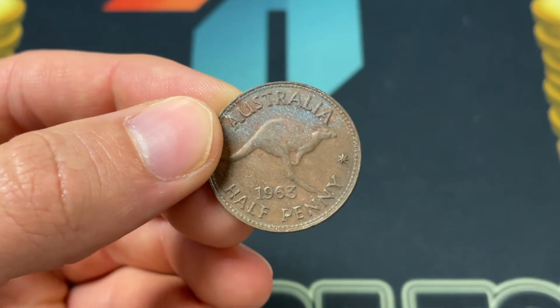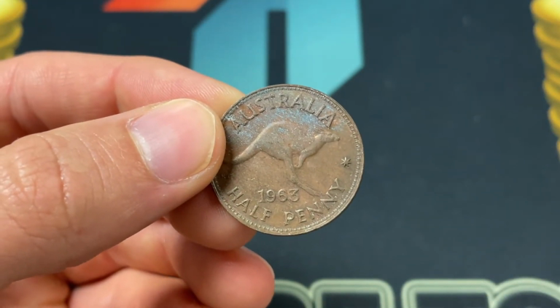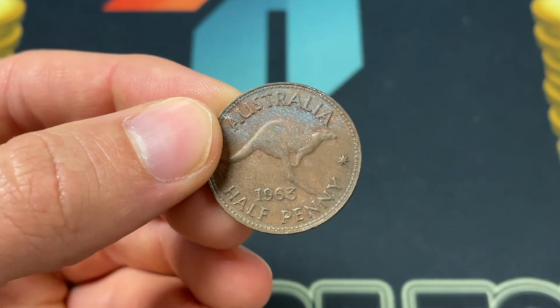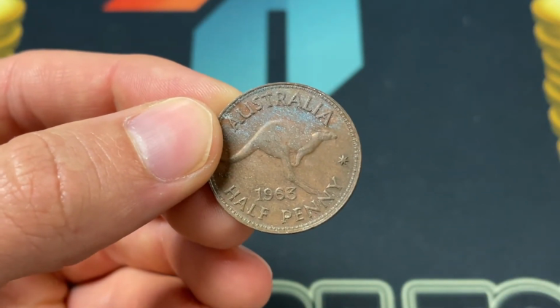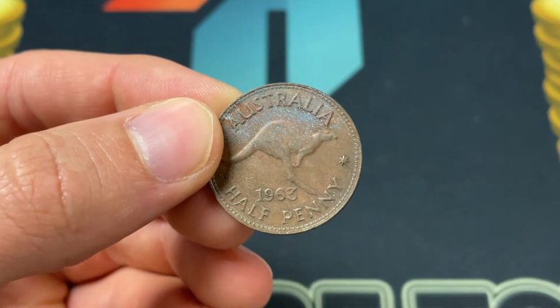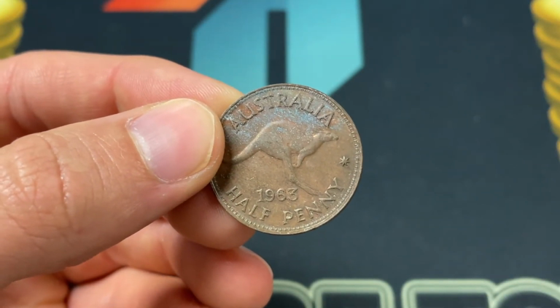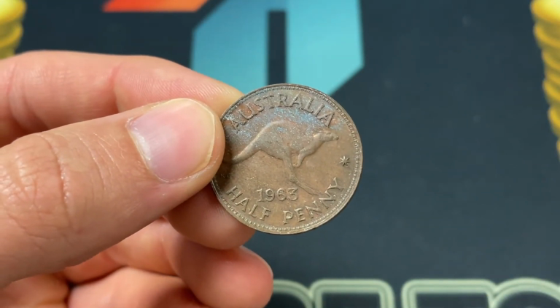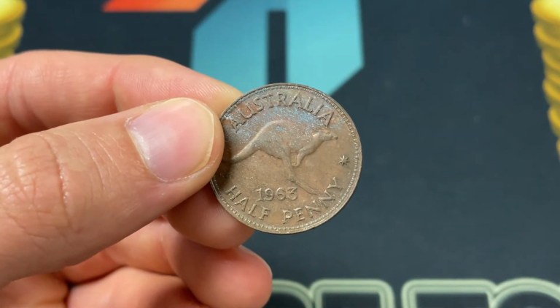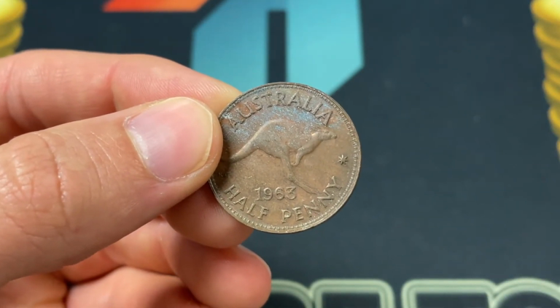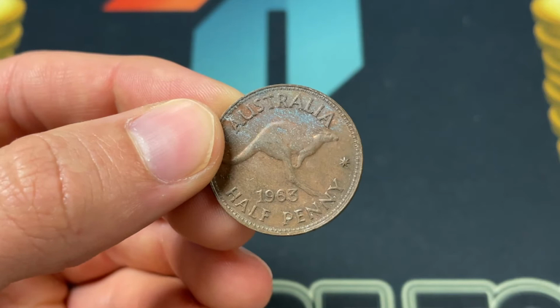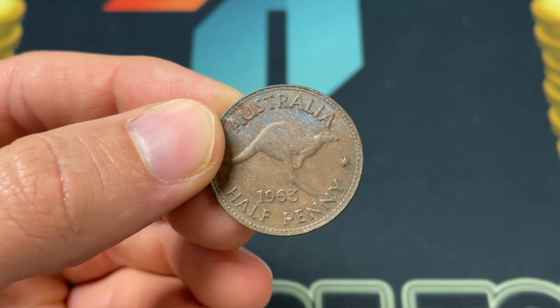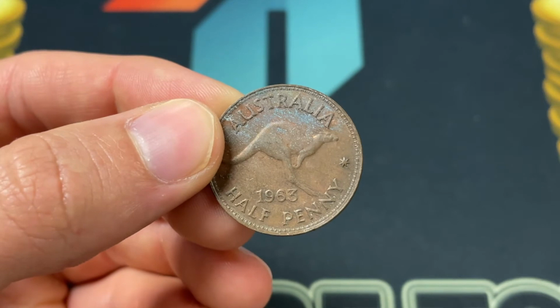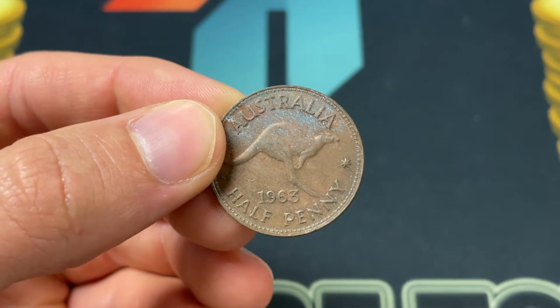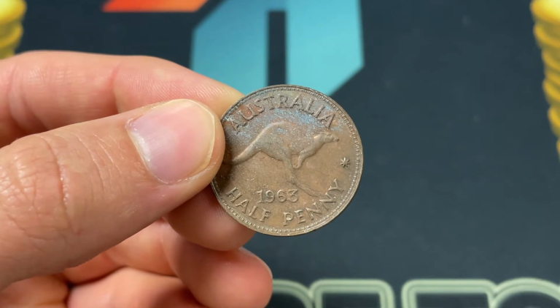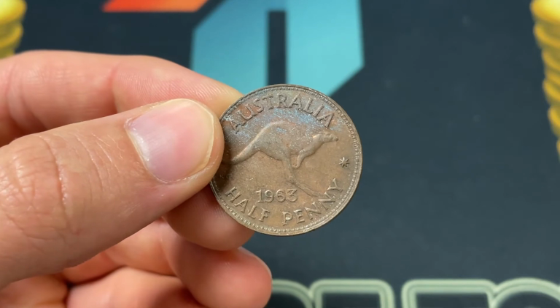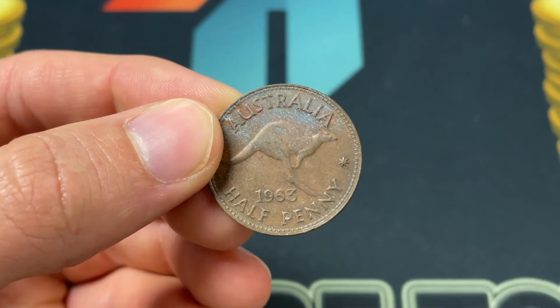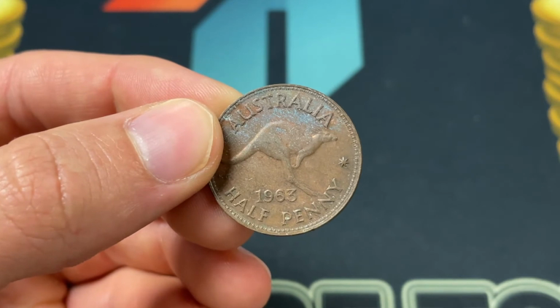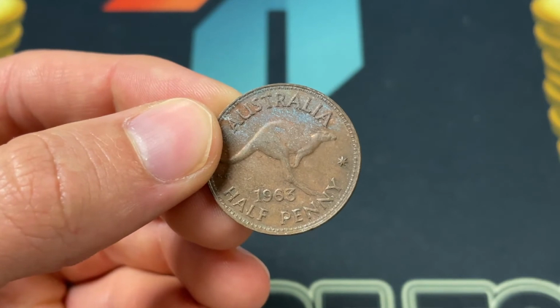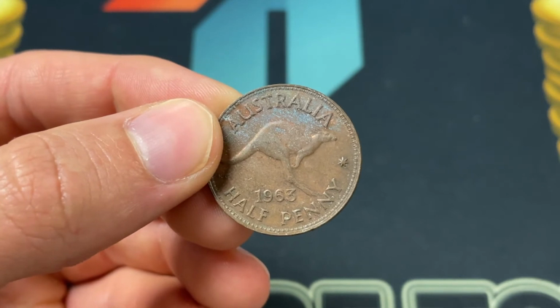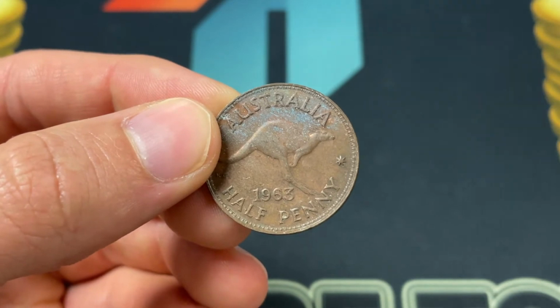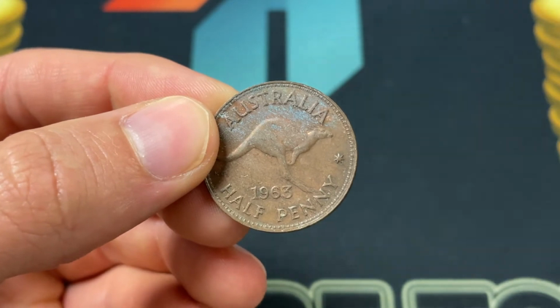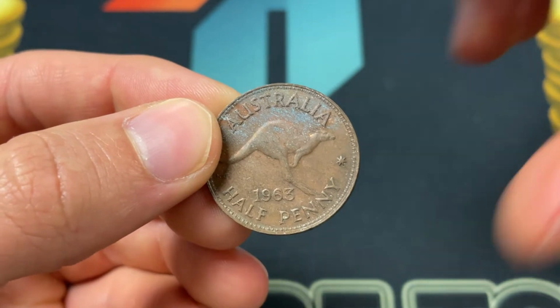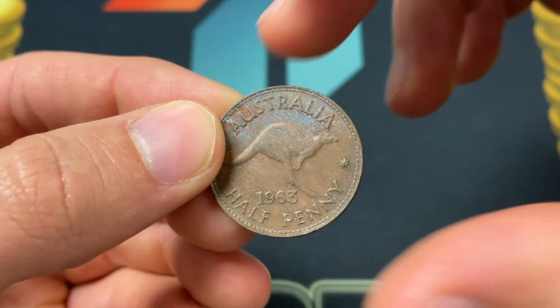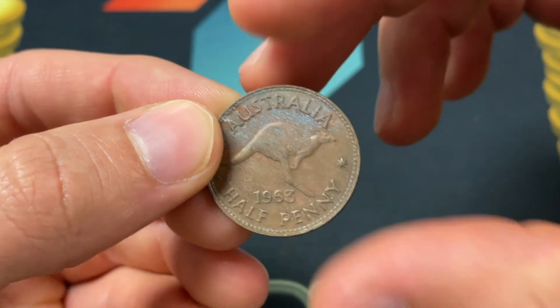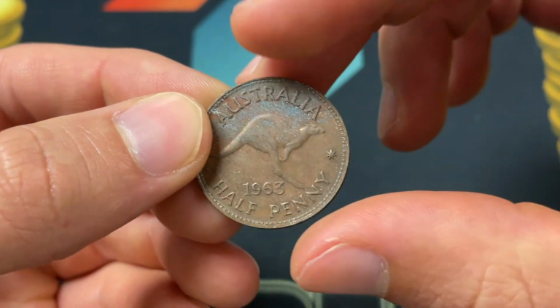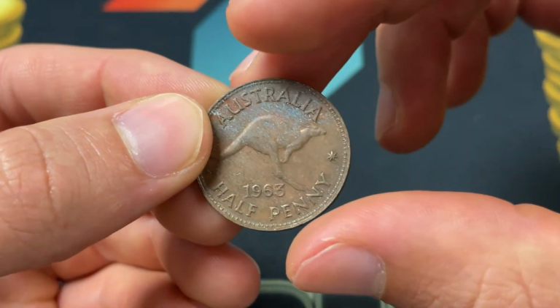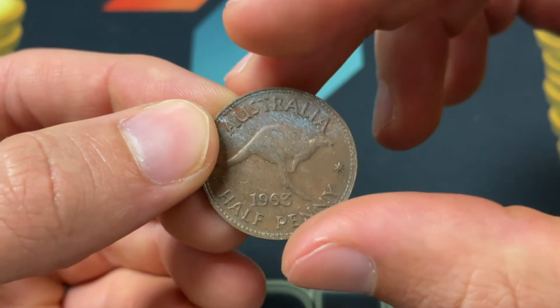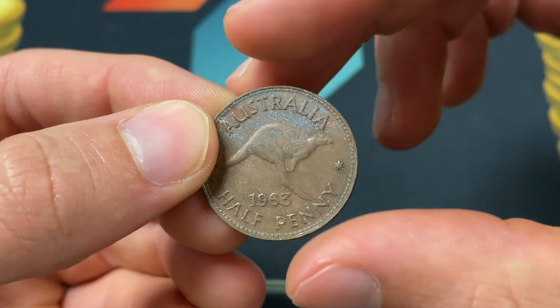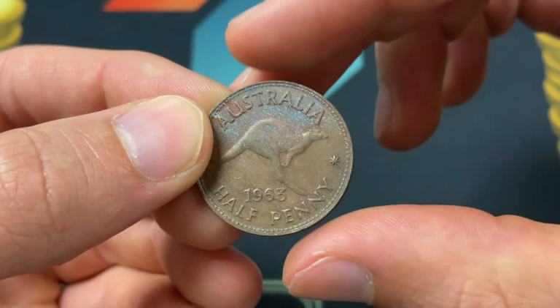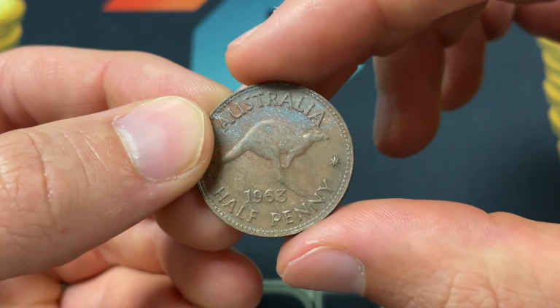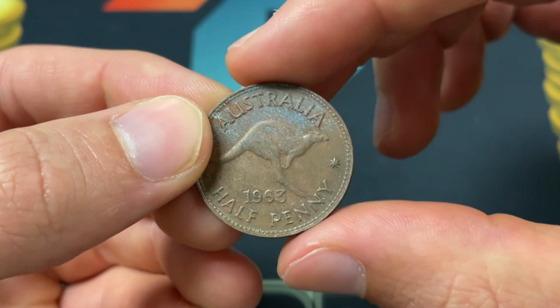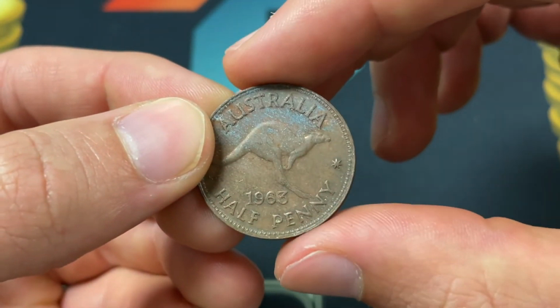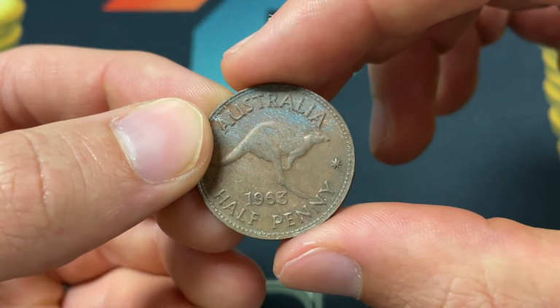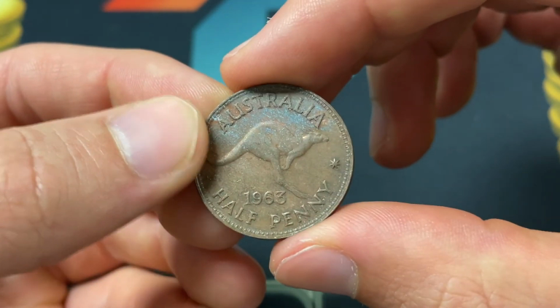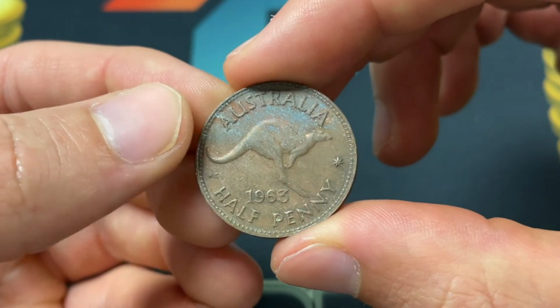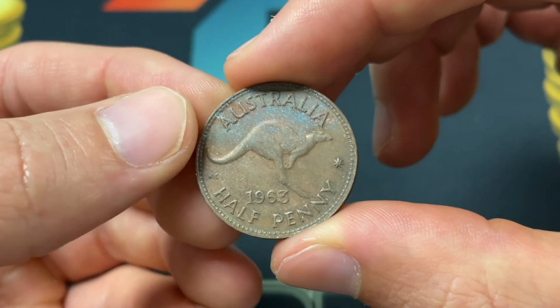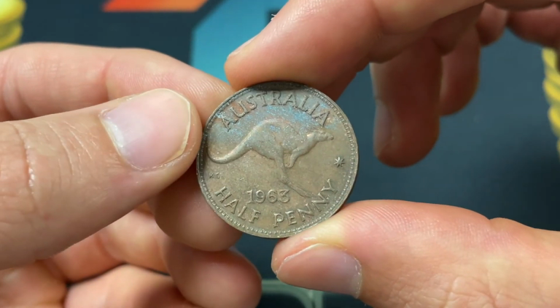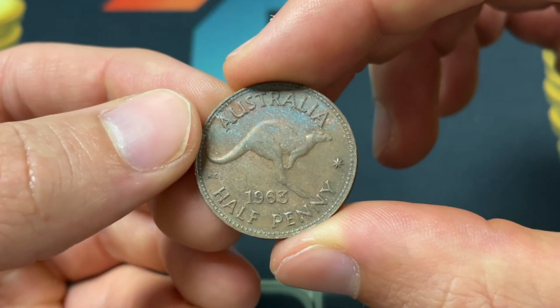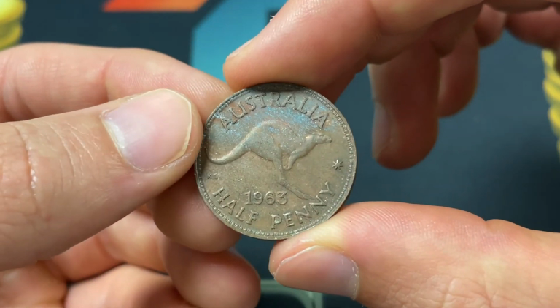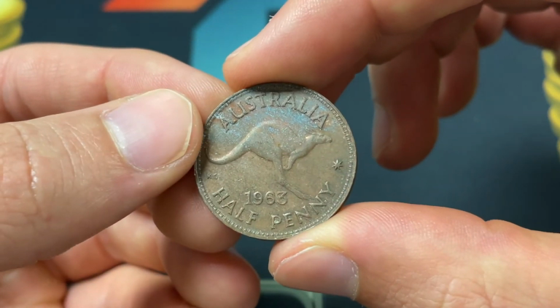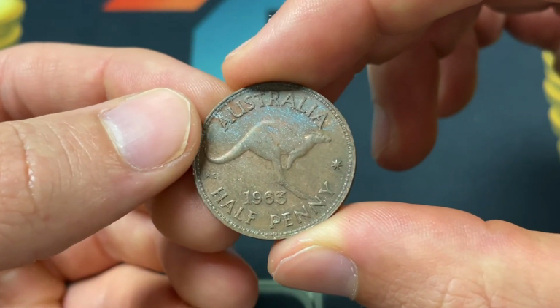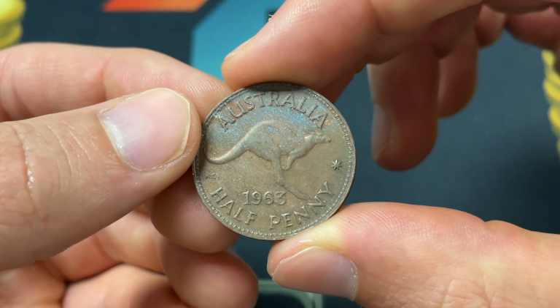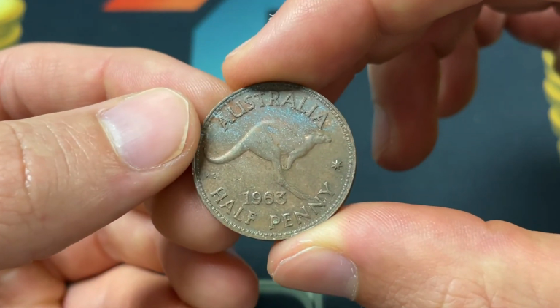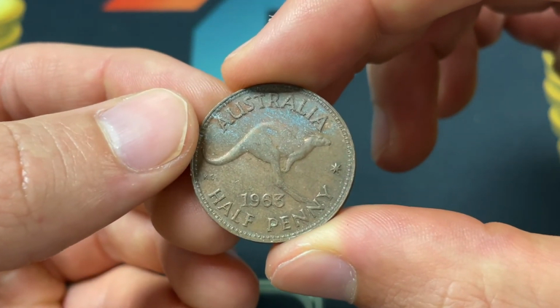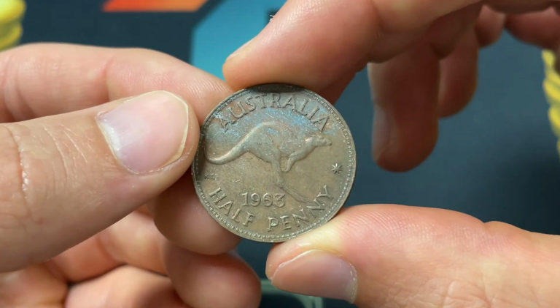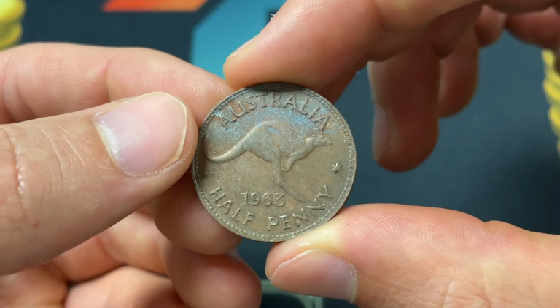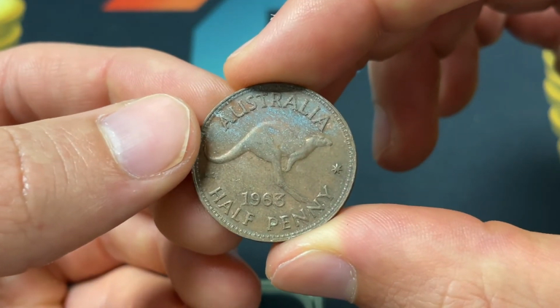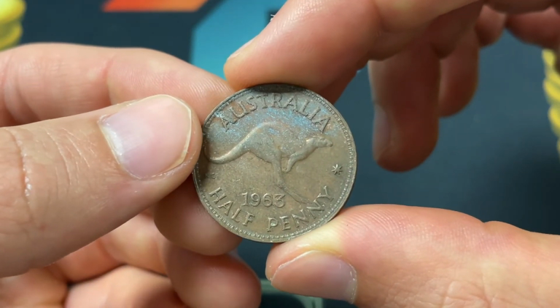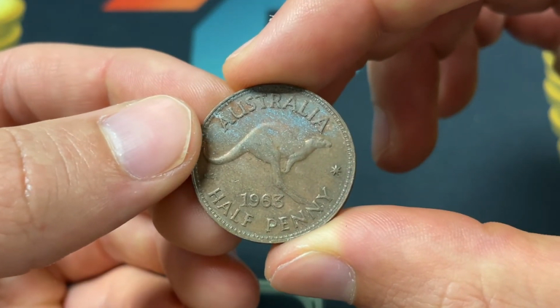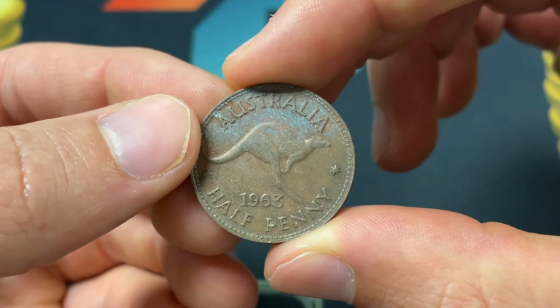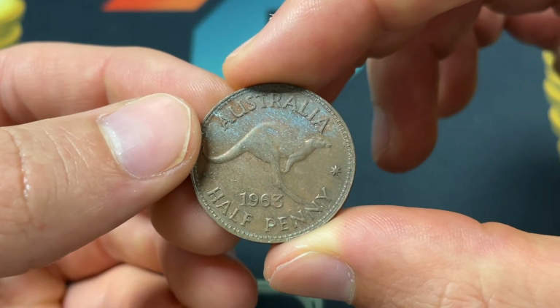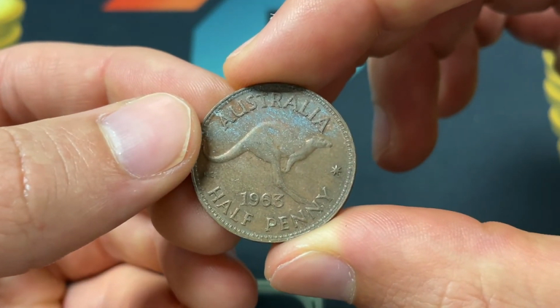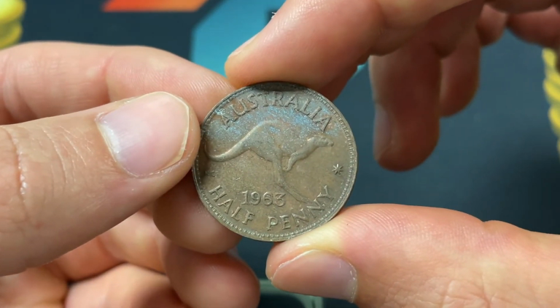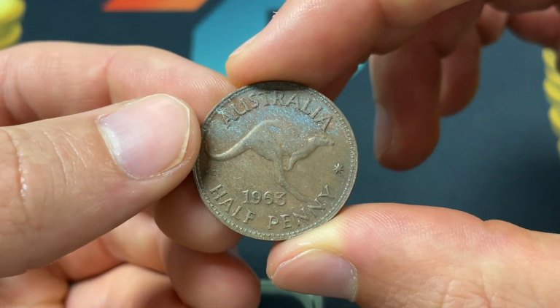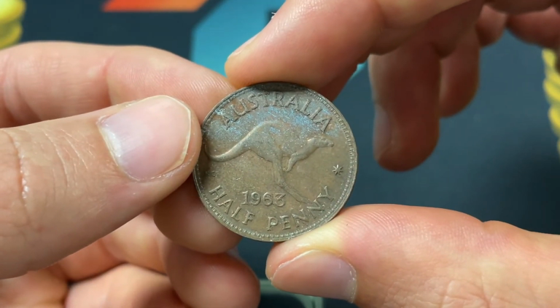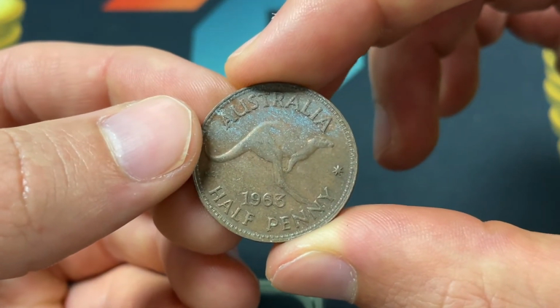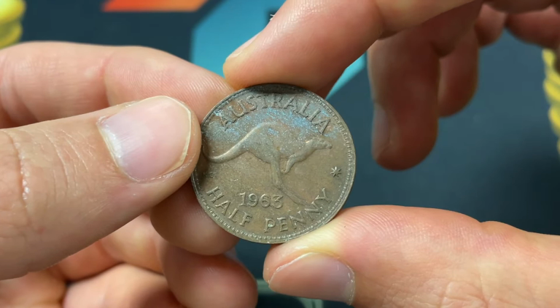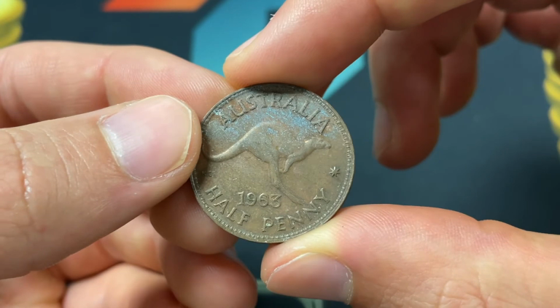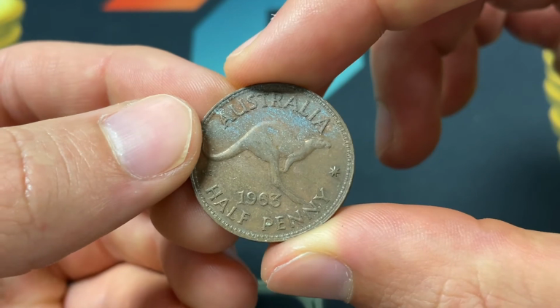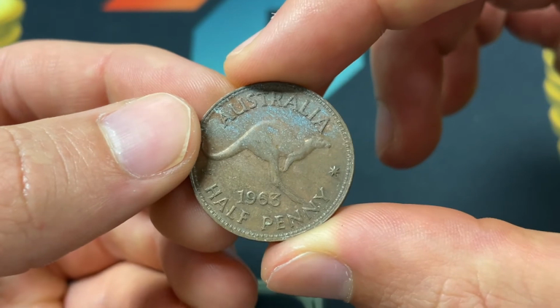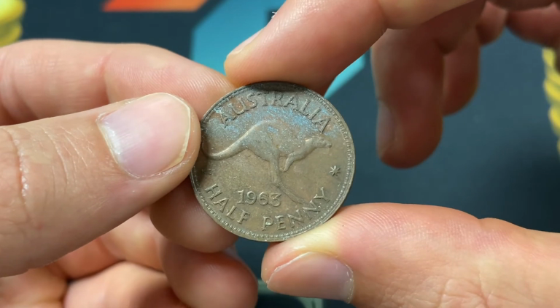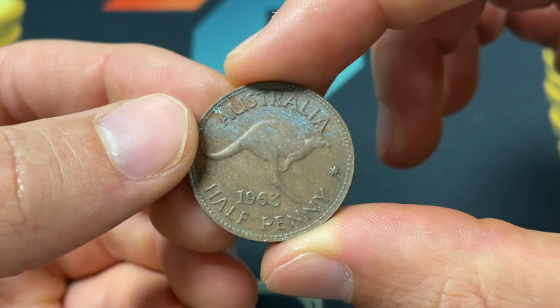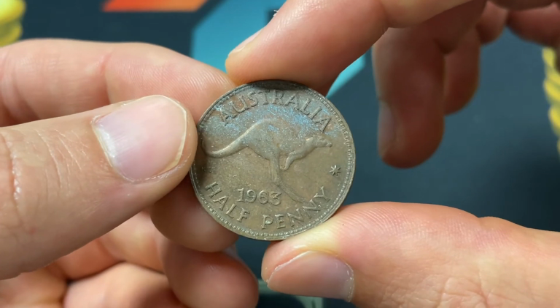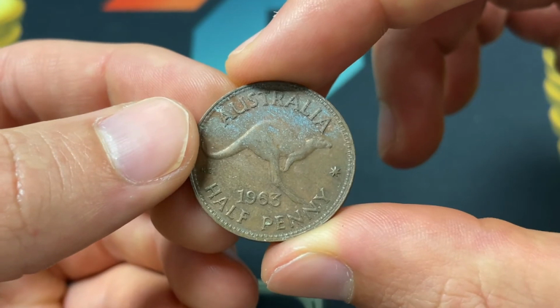Some of these were made at the Melbourne Mint, but those were only a few proof coins. The main place was the Perth Mint.